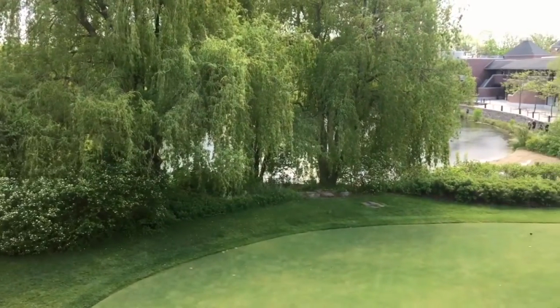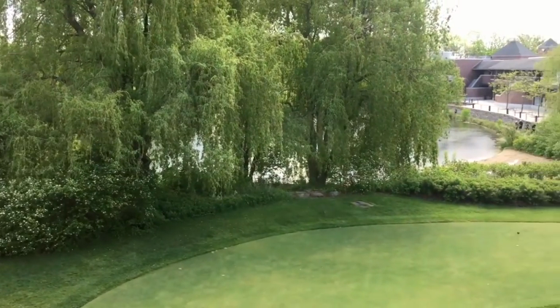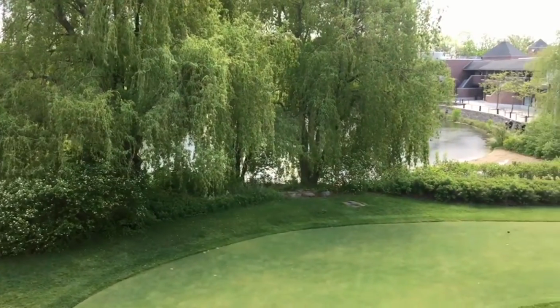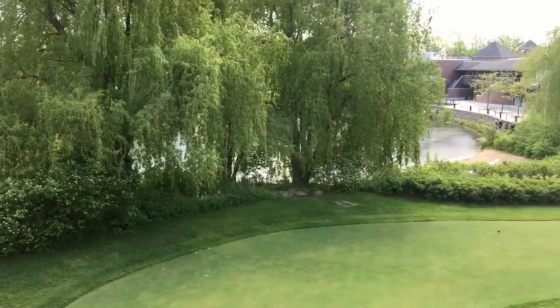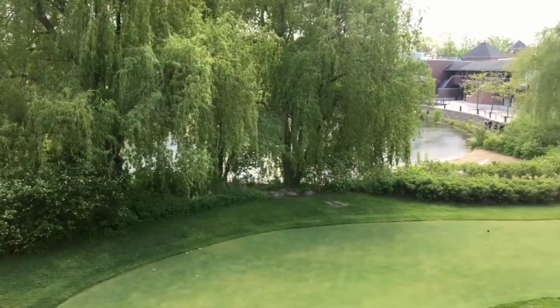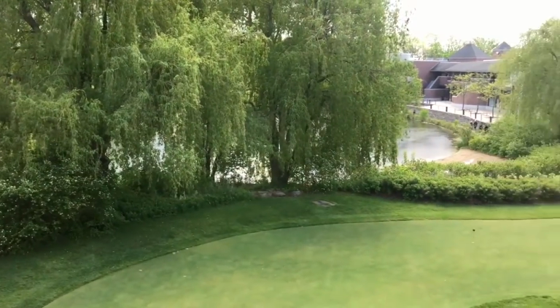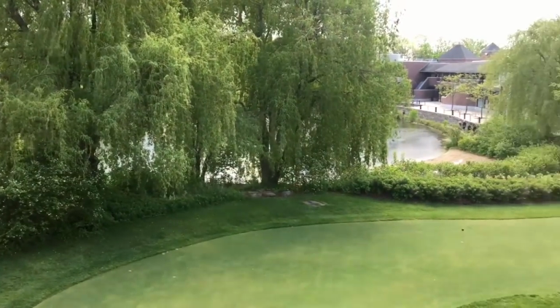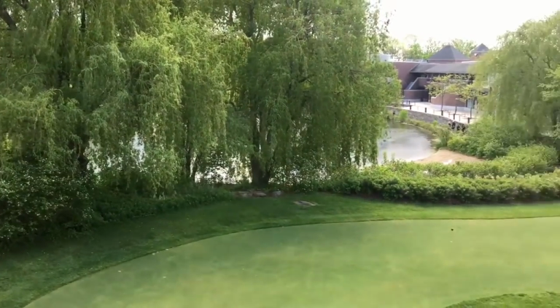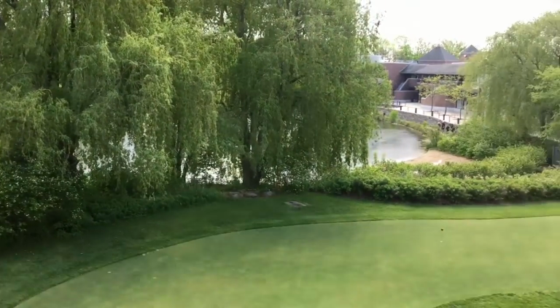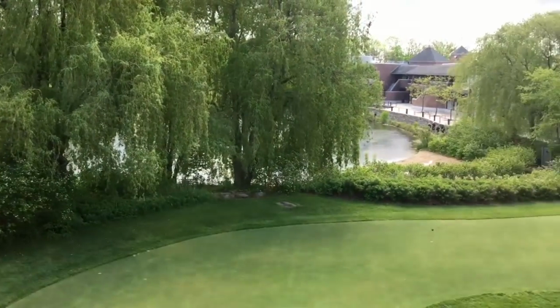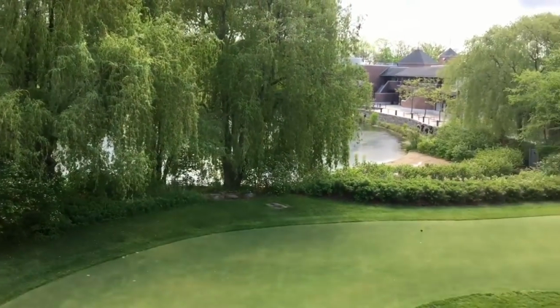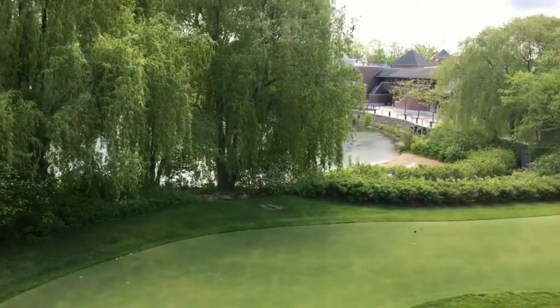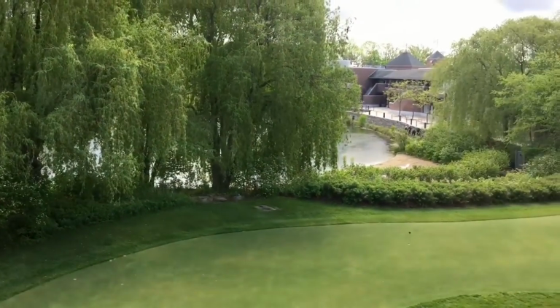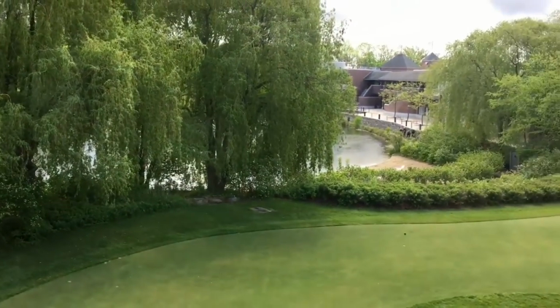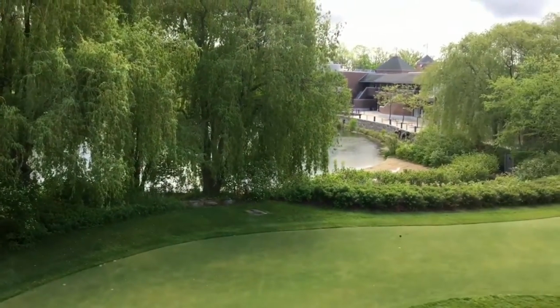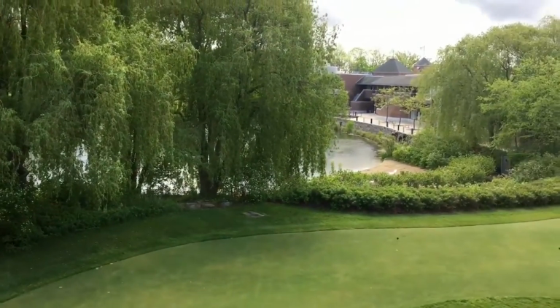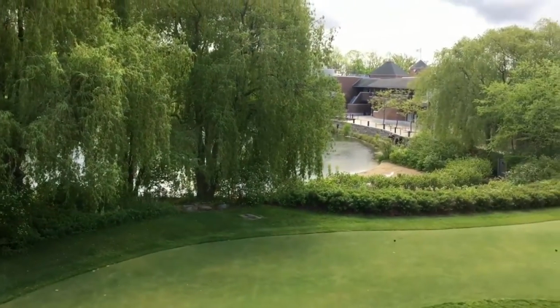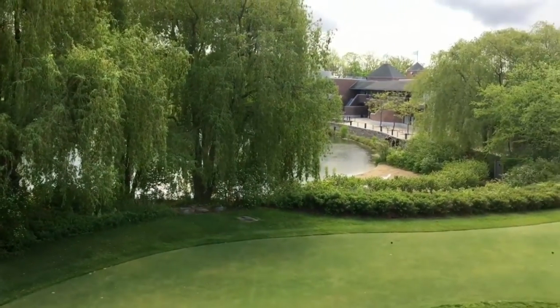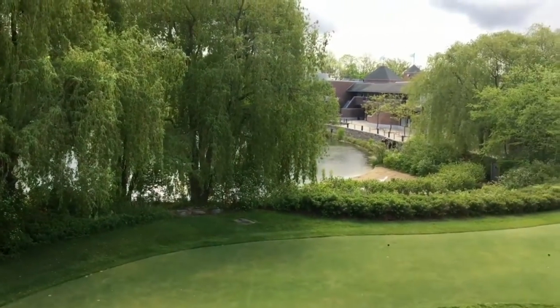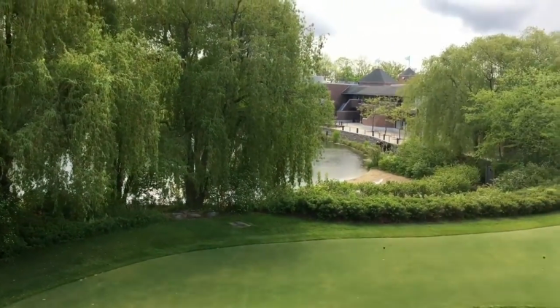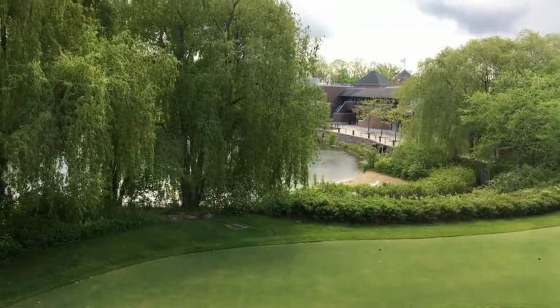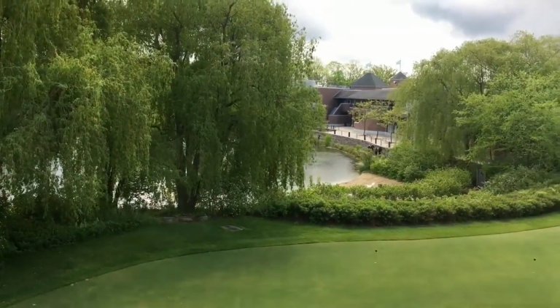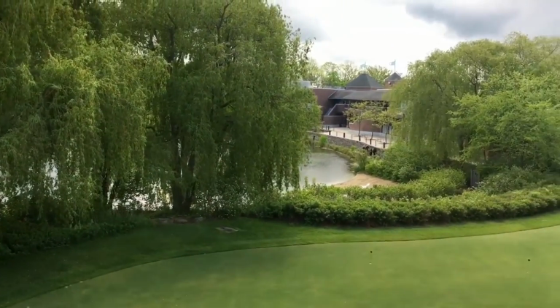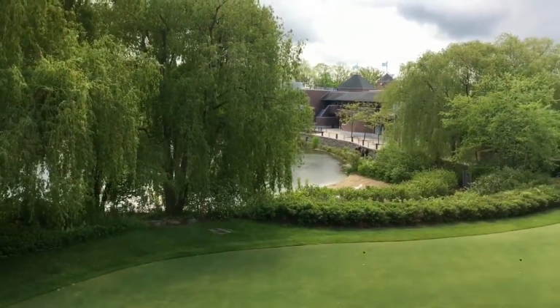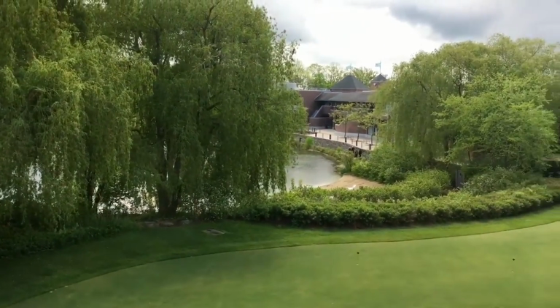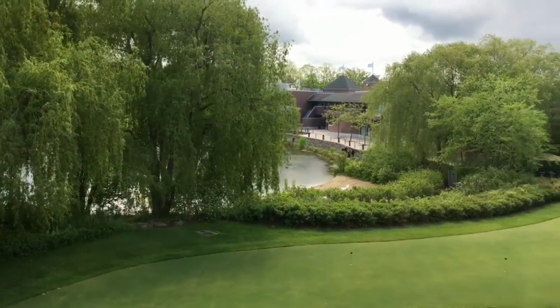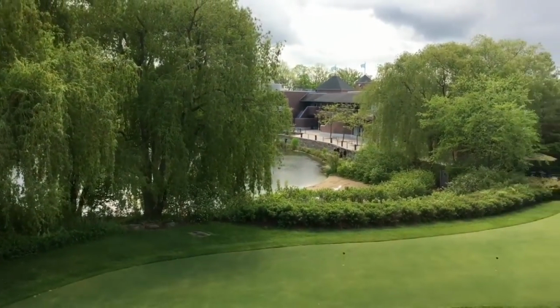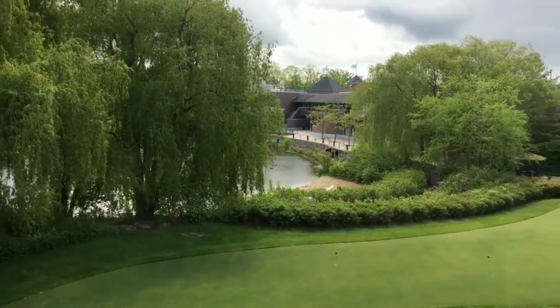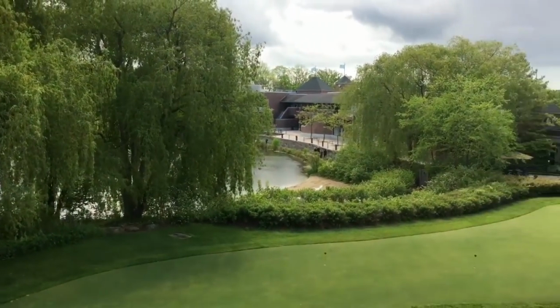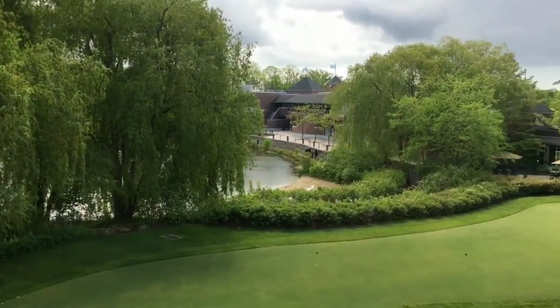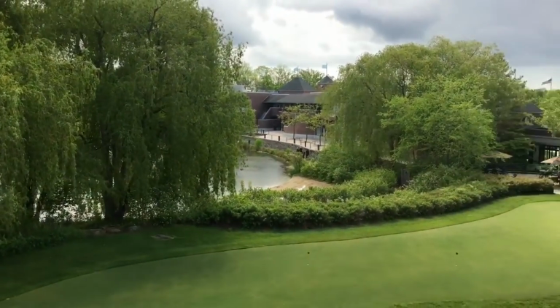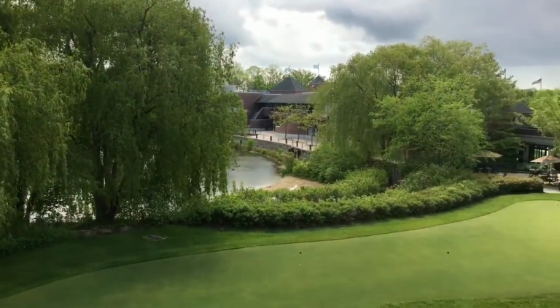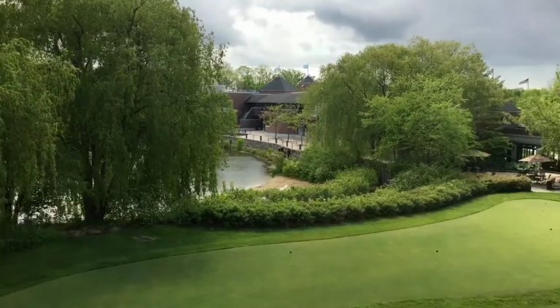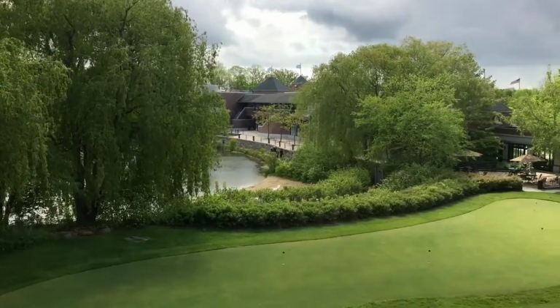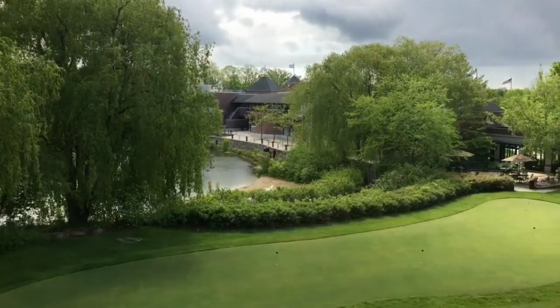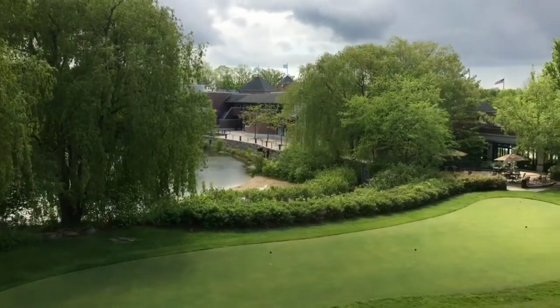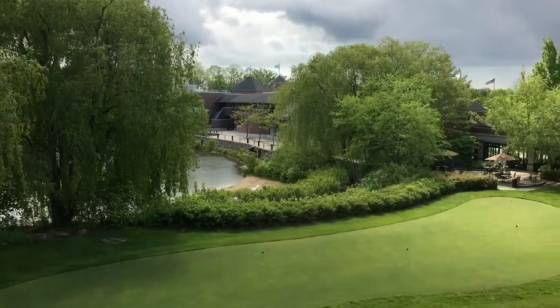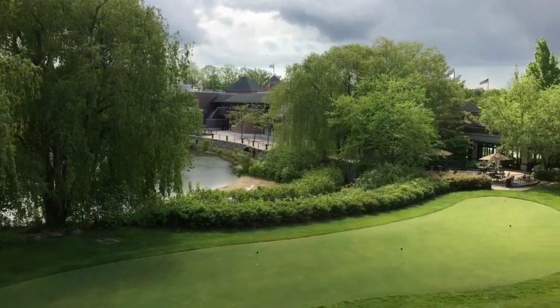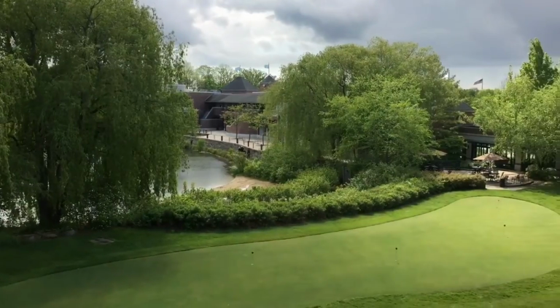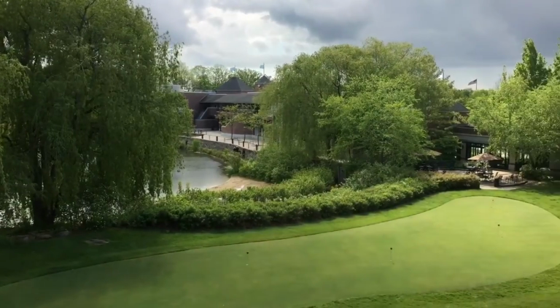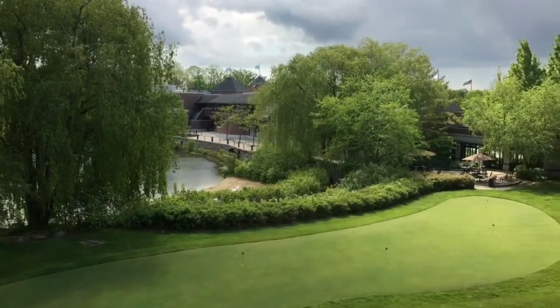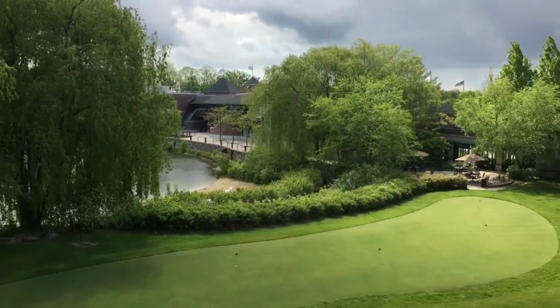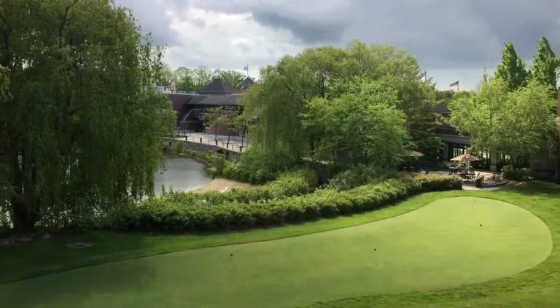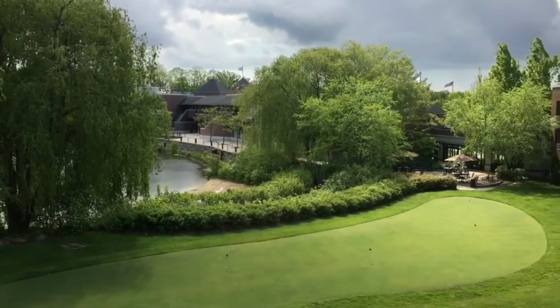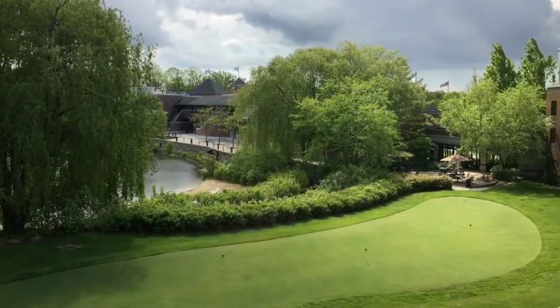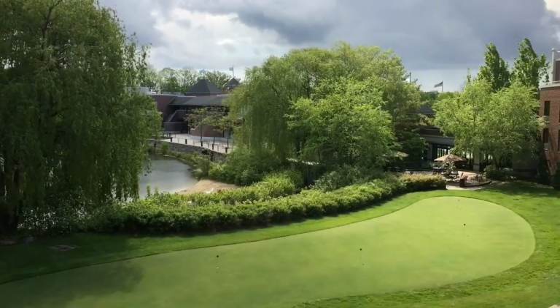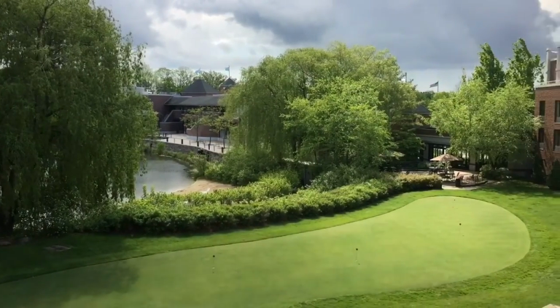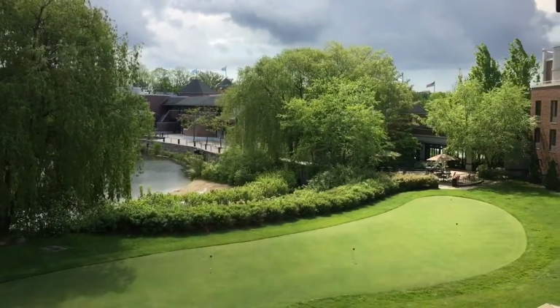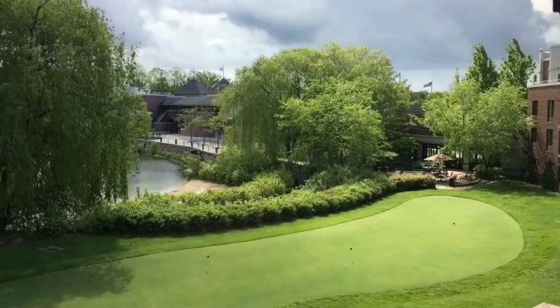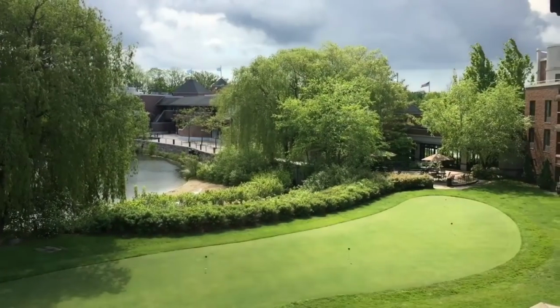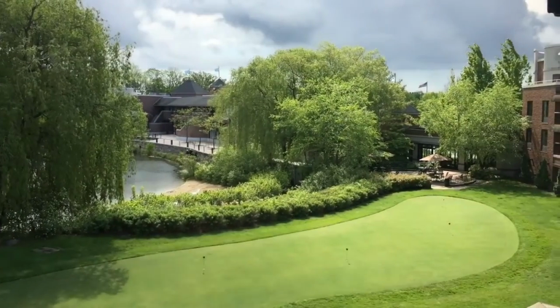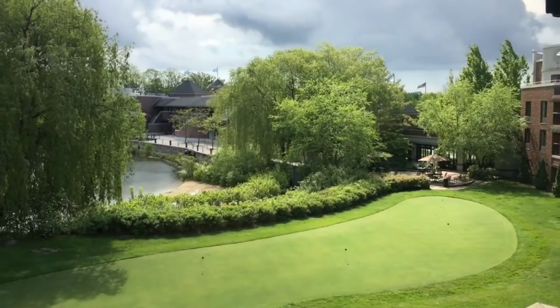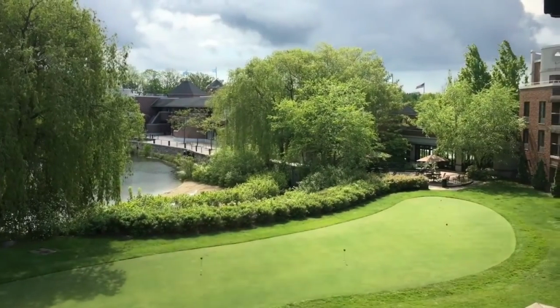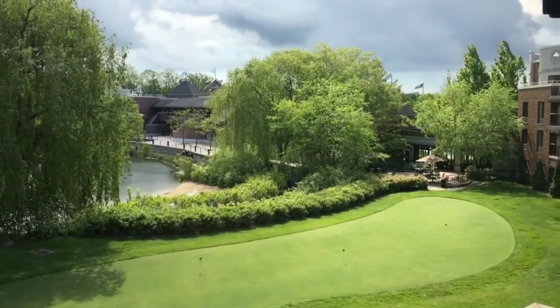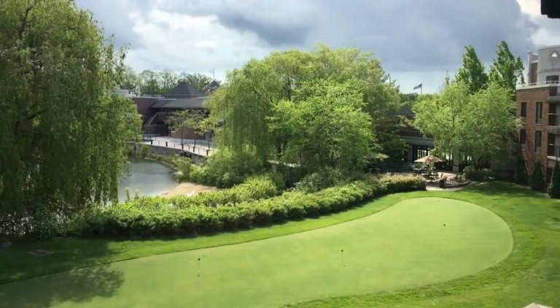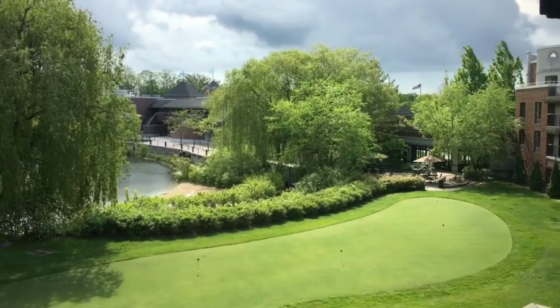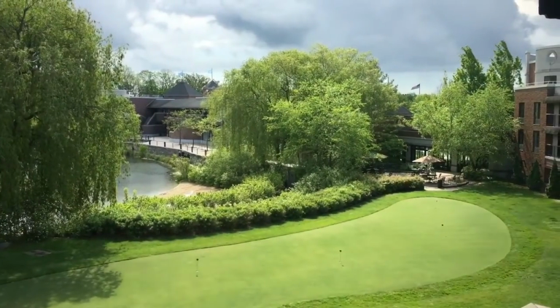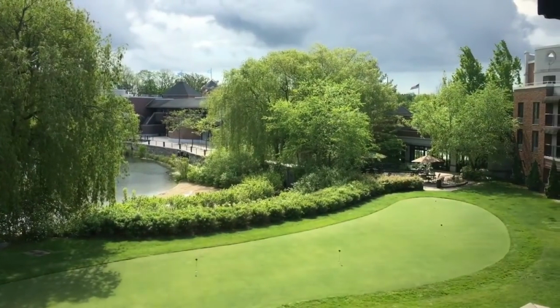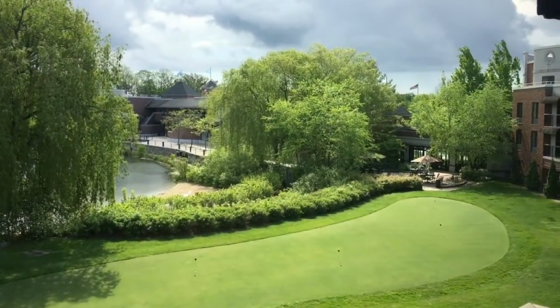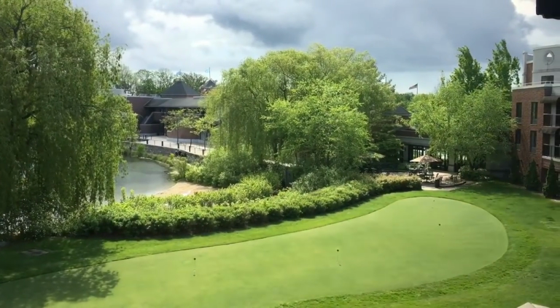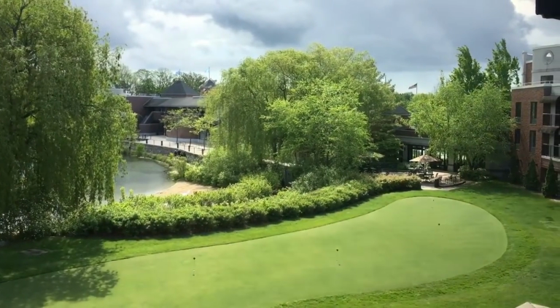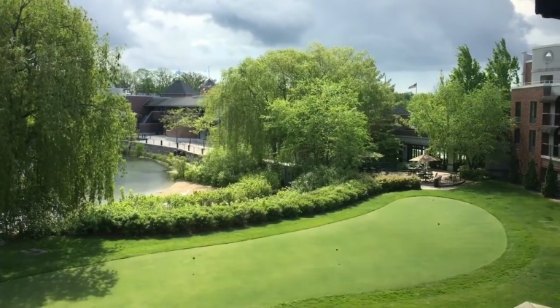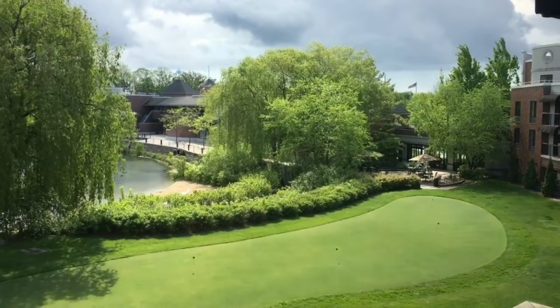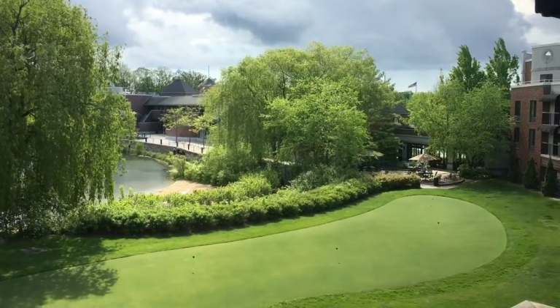First of all, the view. This is lakeside from the third floor. Really nice, peaceful and serene. Ask for it.